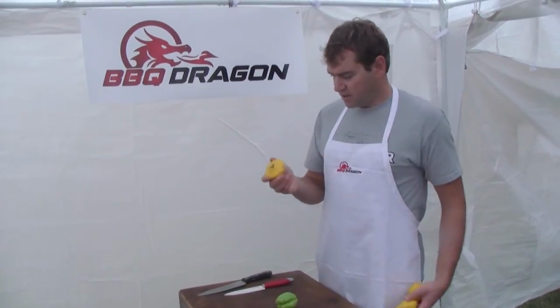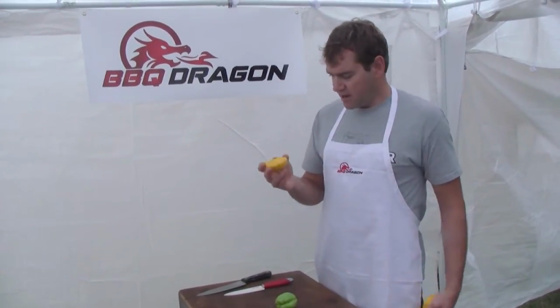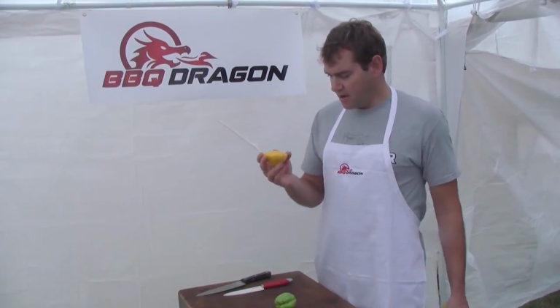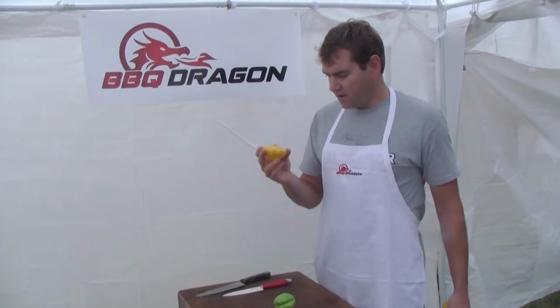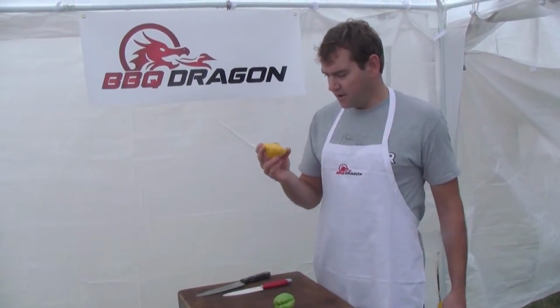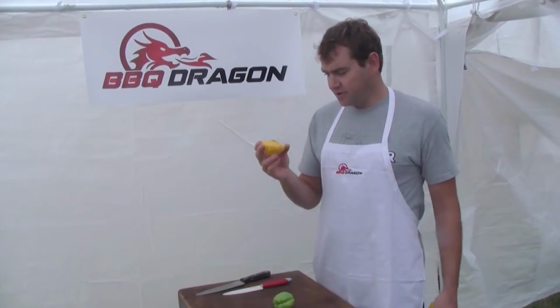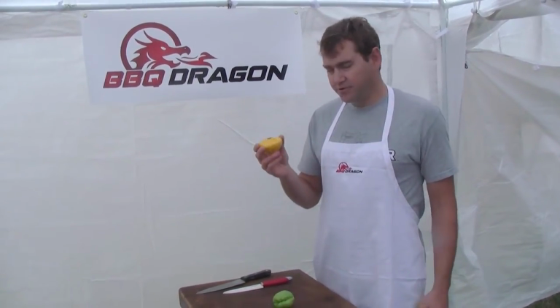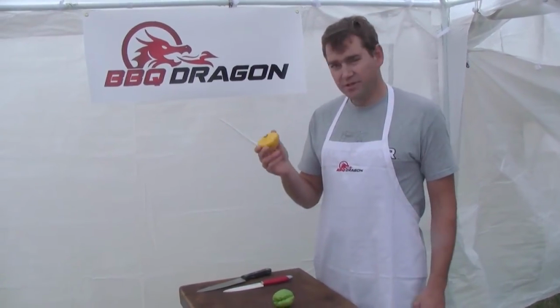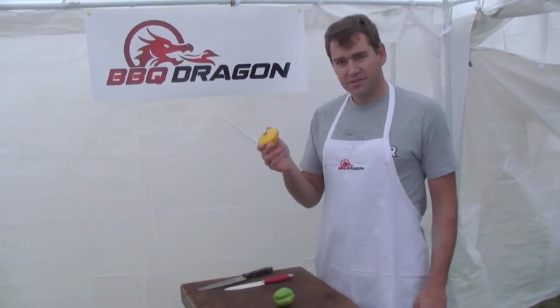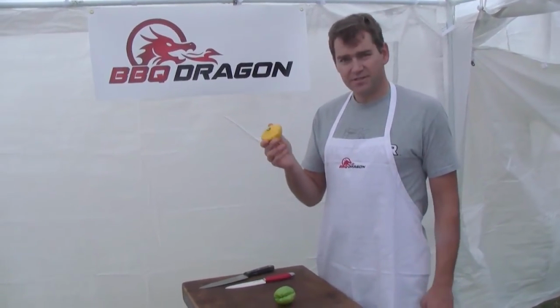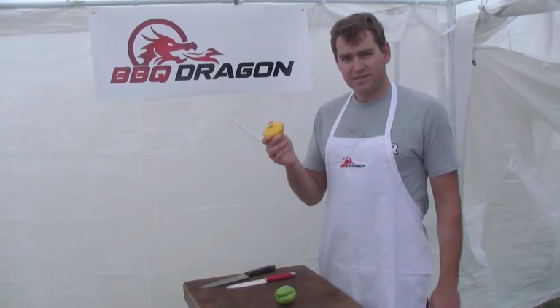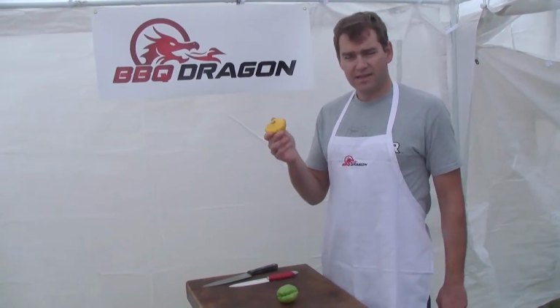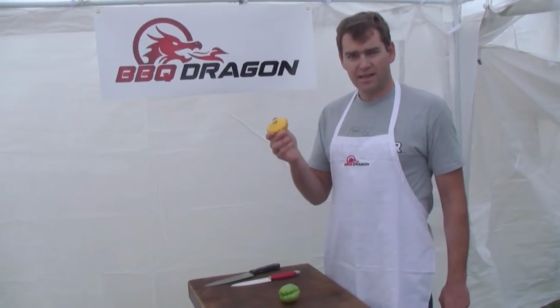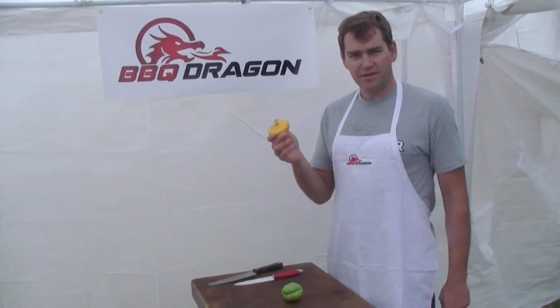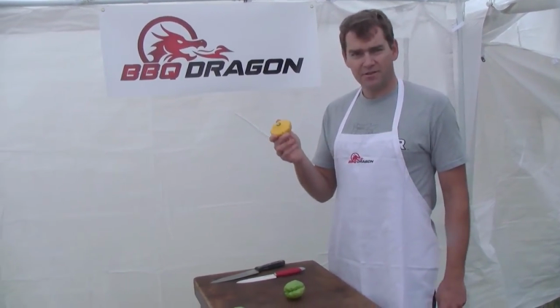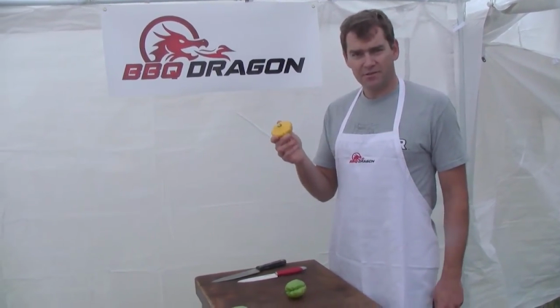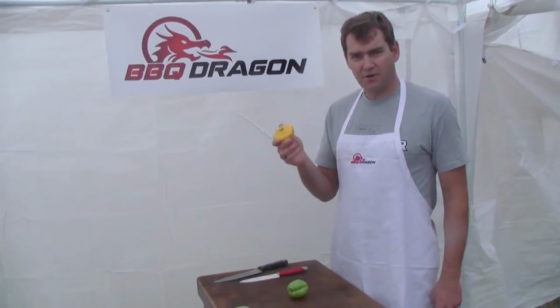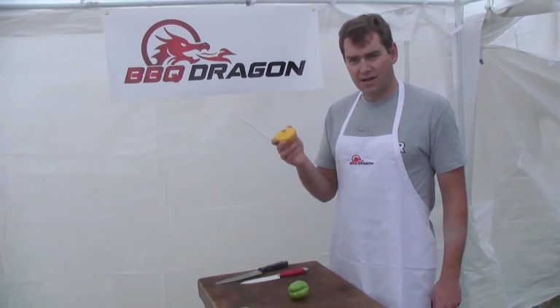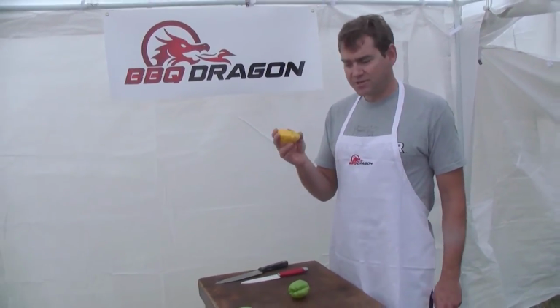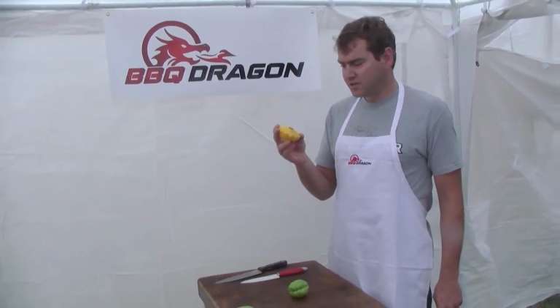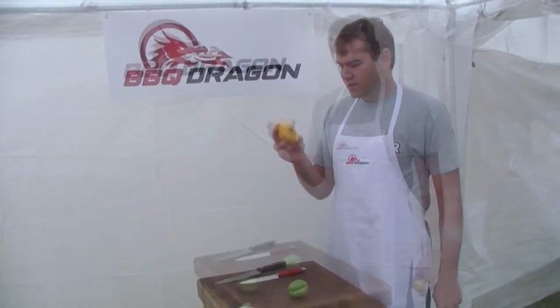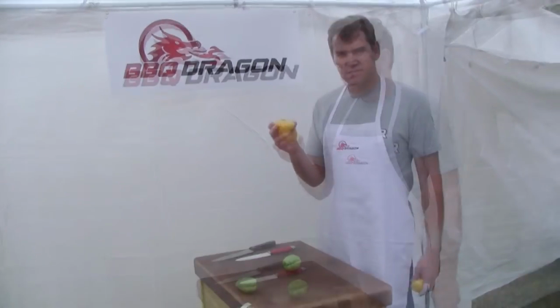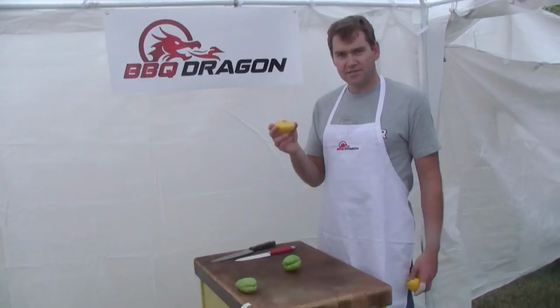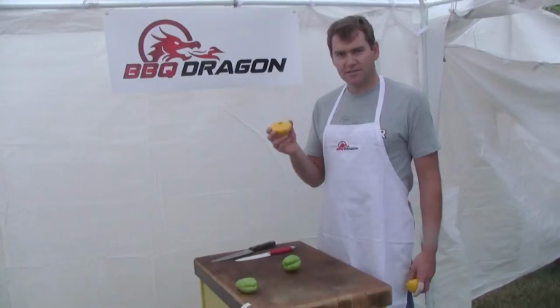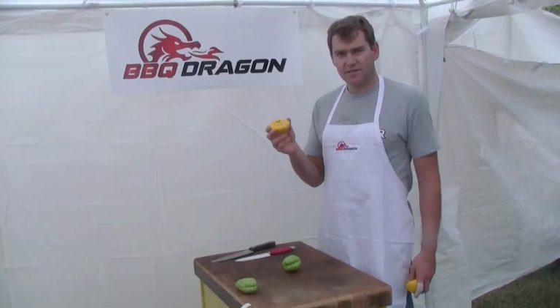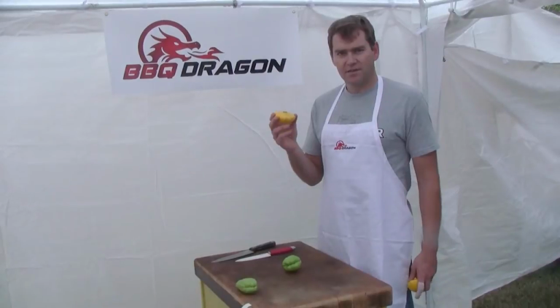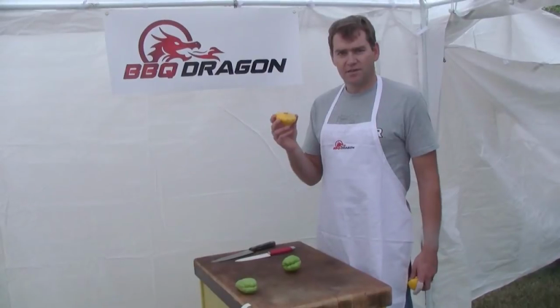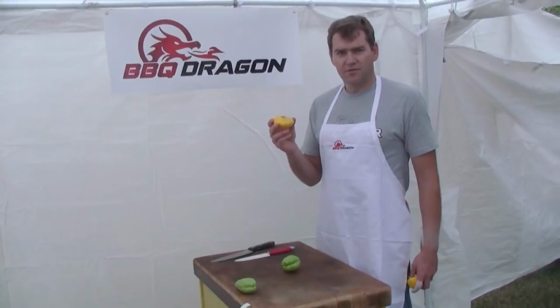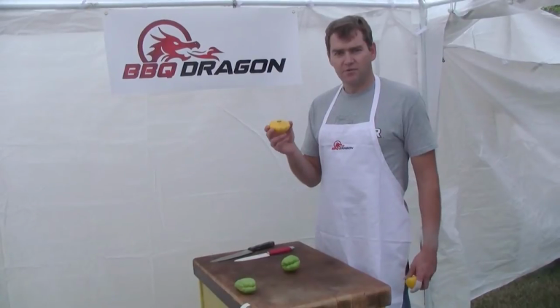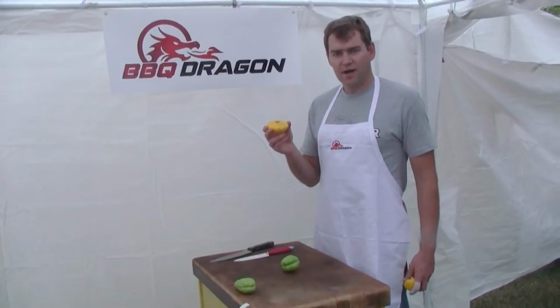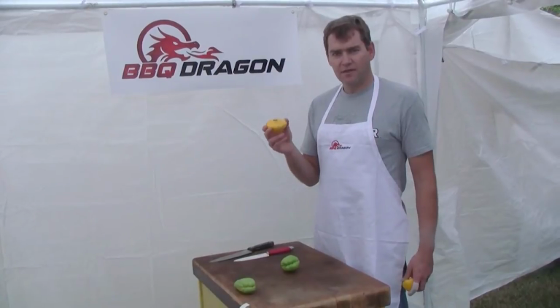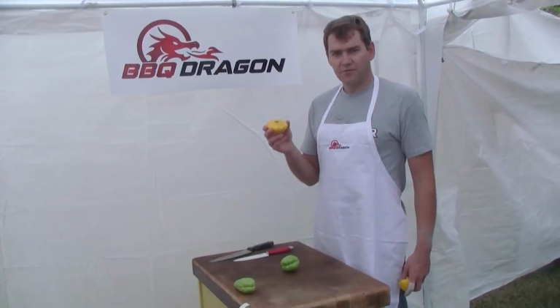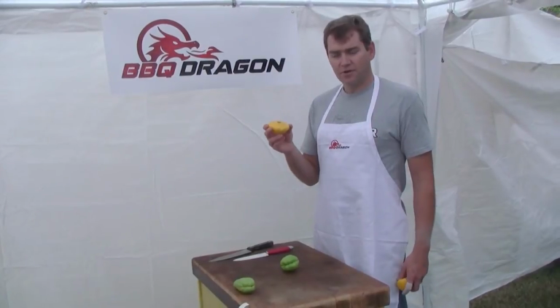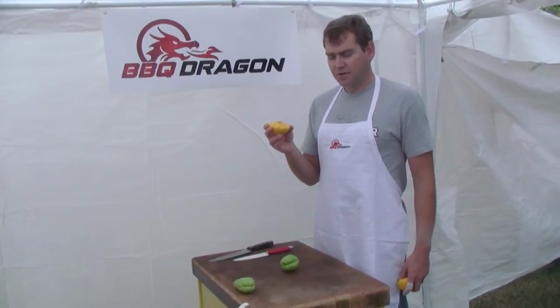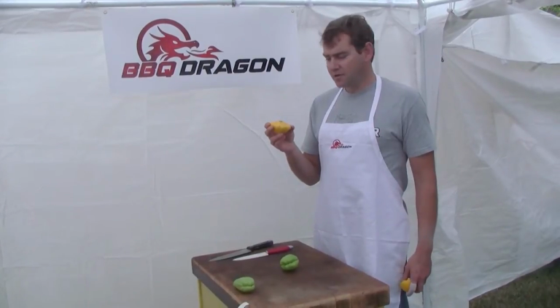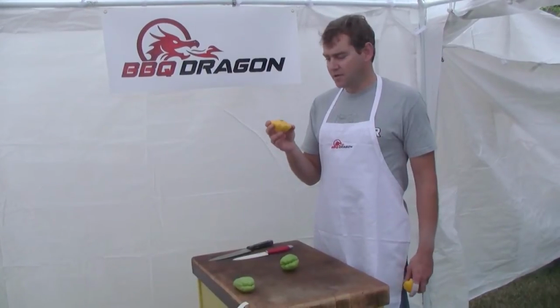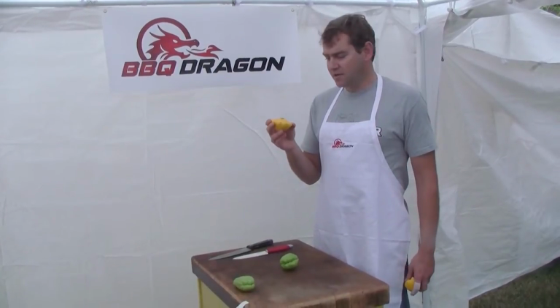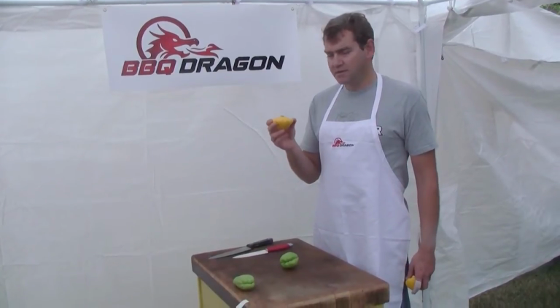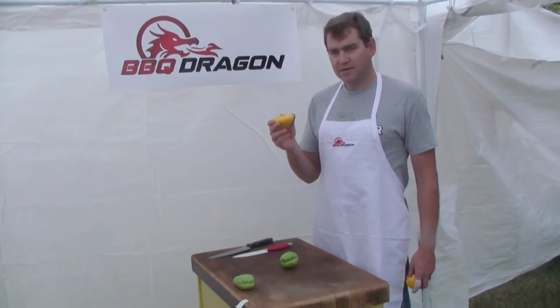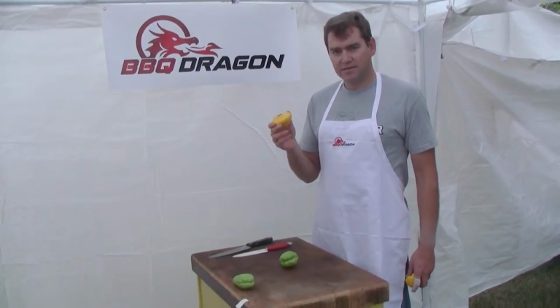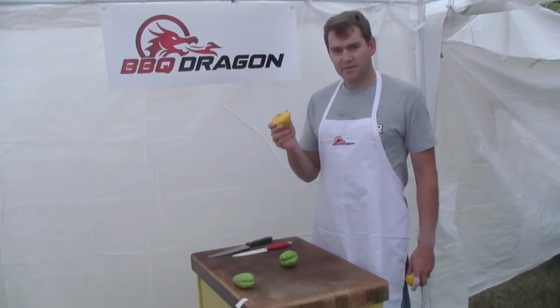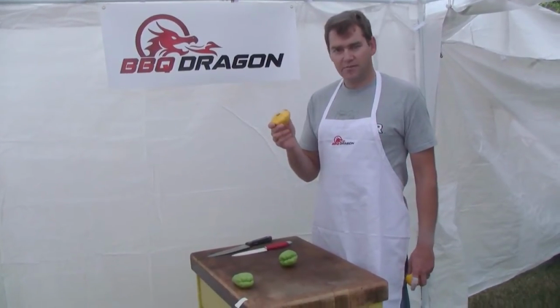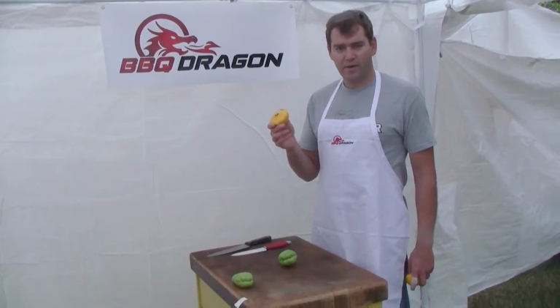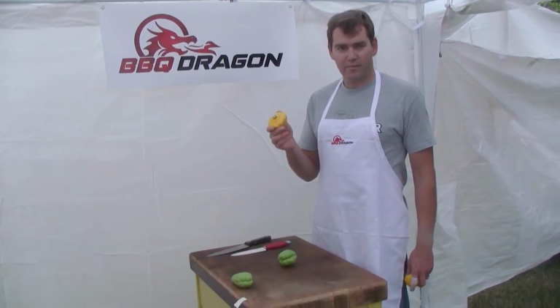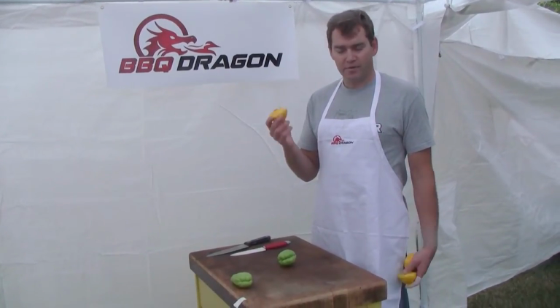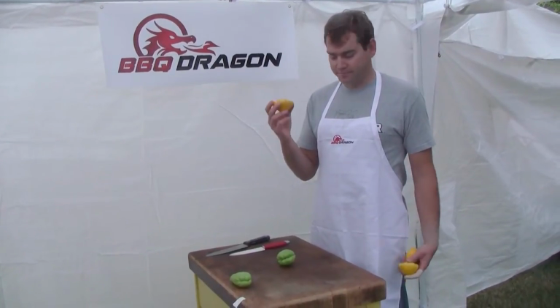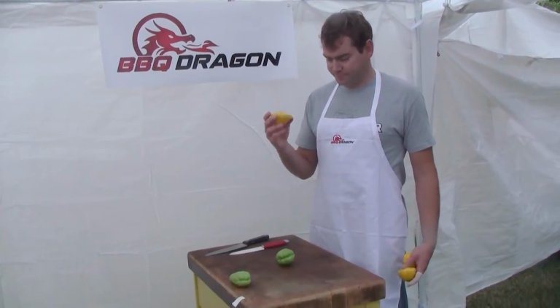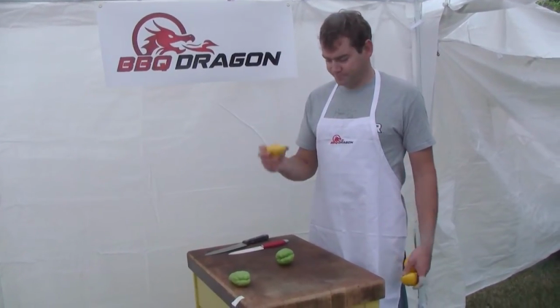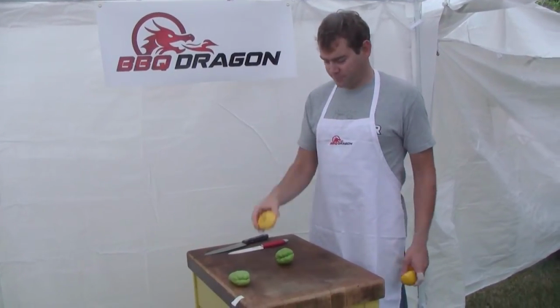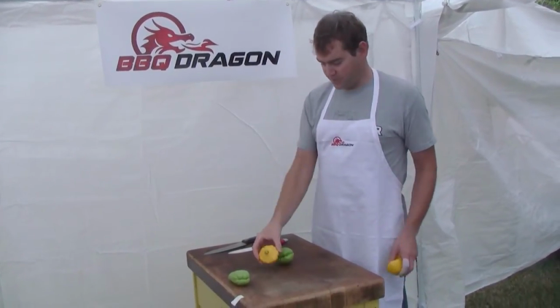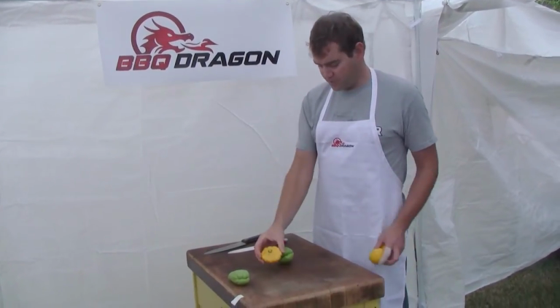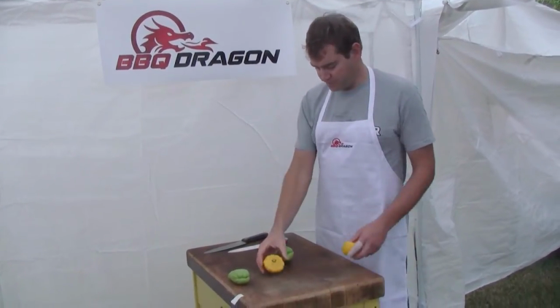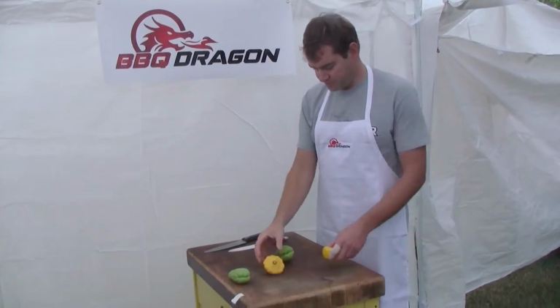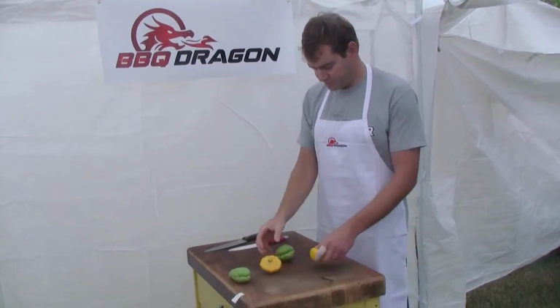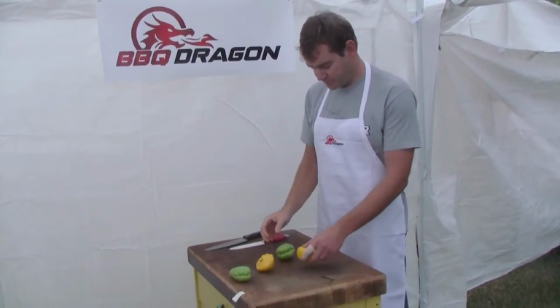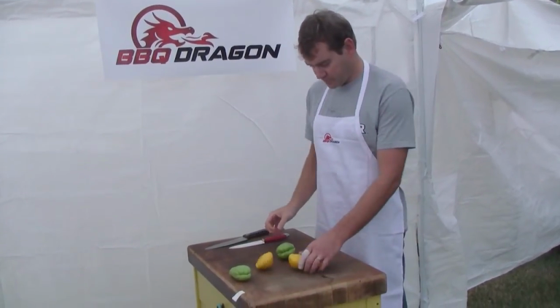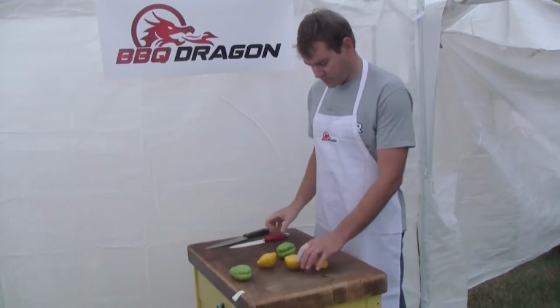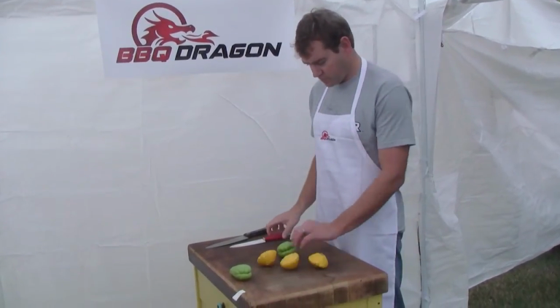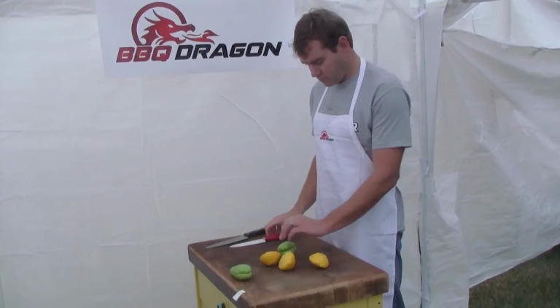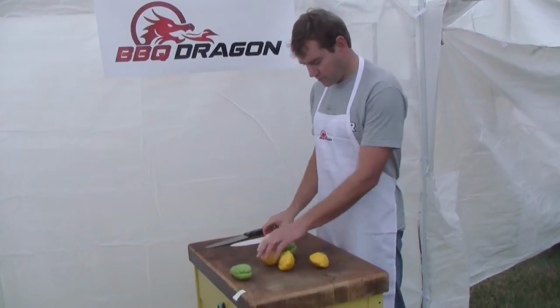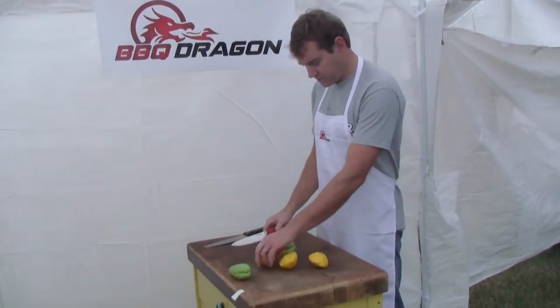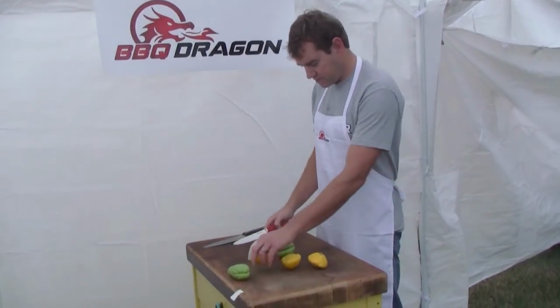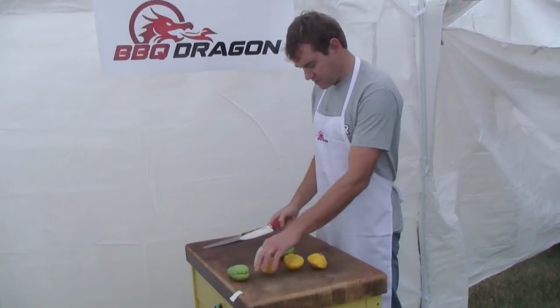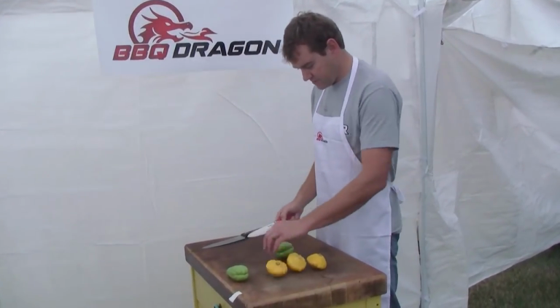I'm going to grill these just like any other squash — slice it, do olive oil and salt and pepper. So we'll get started.